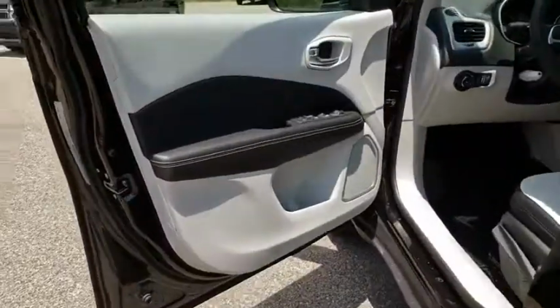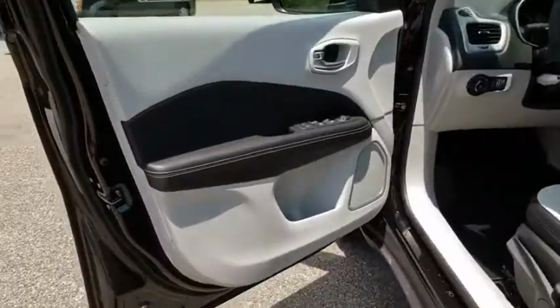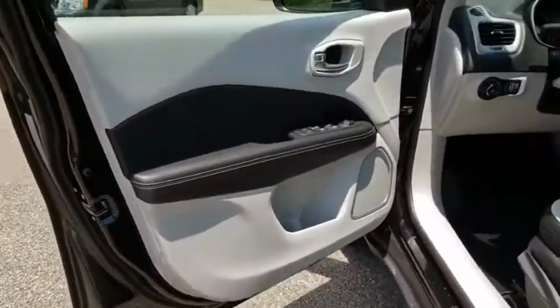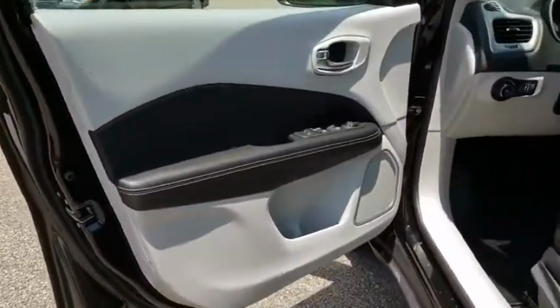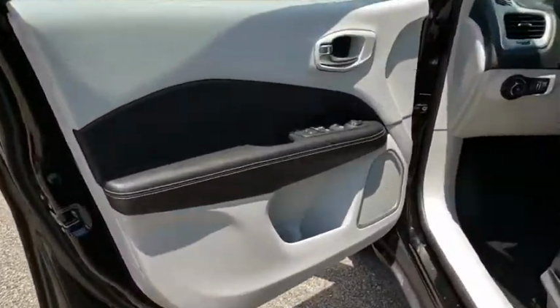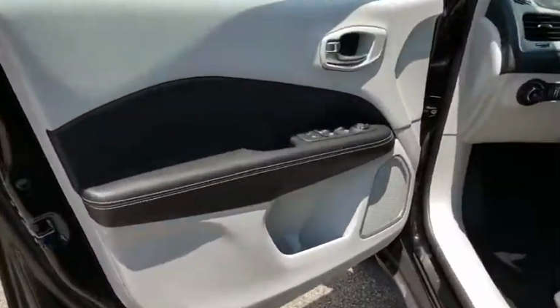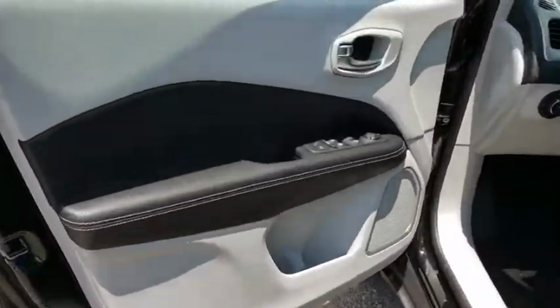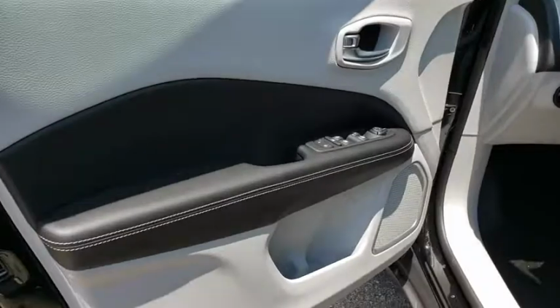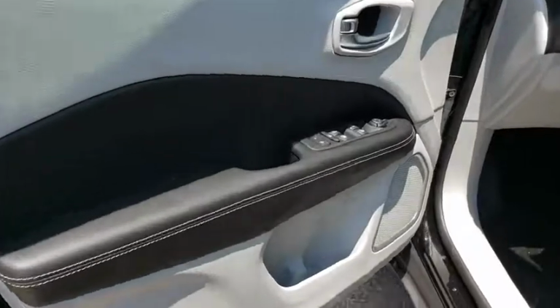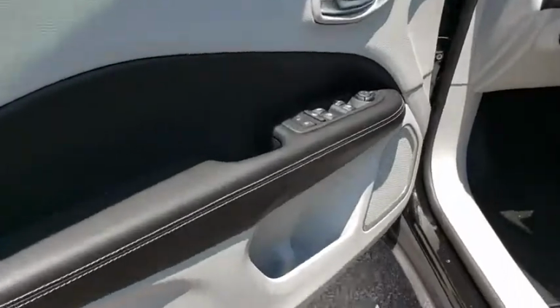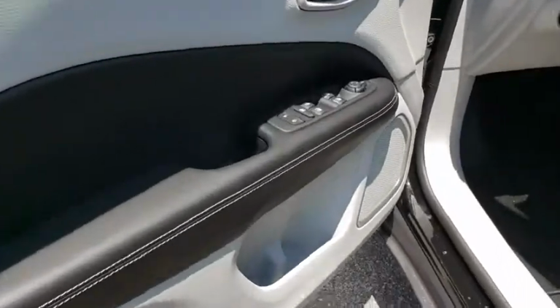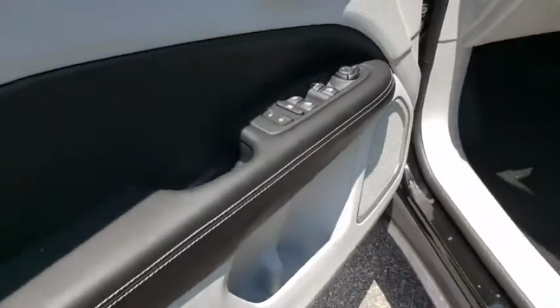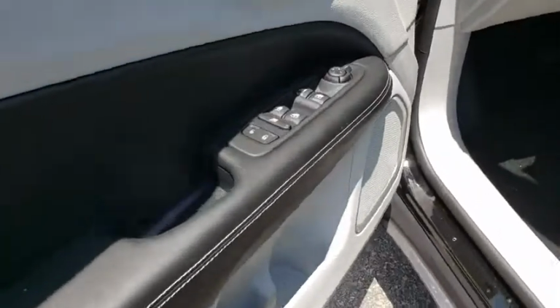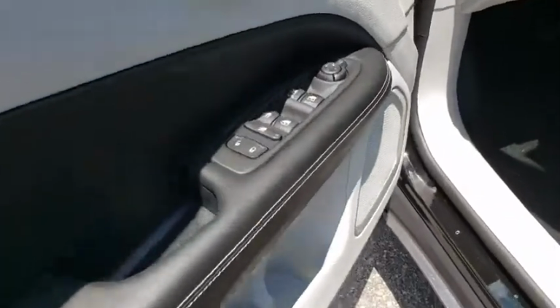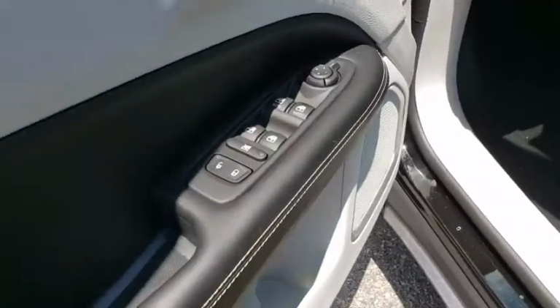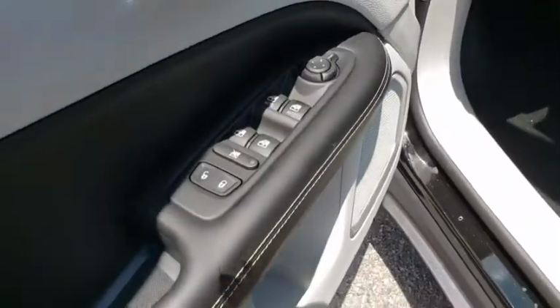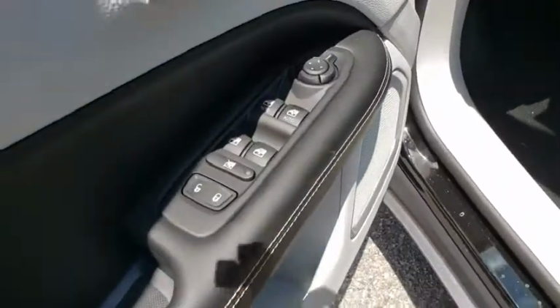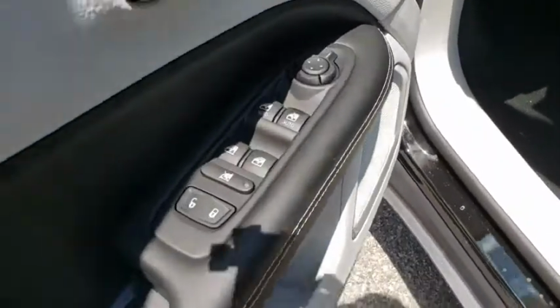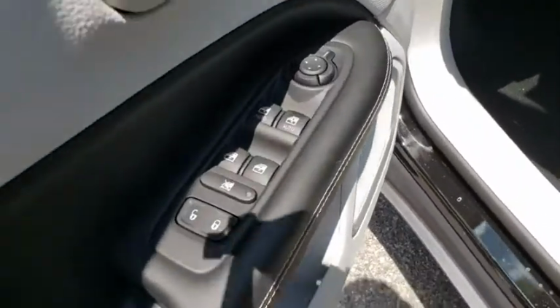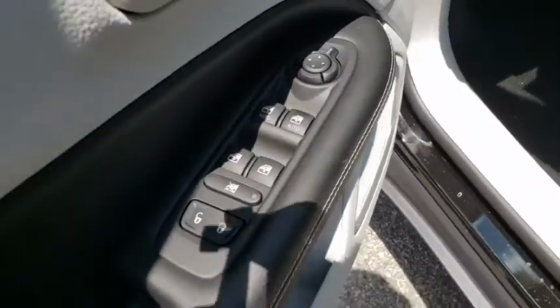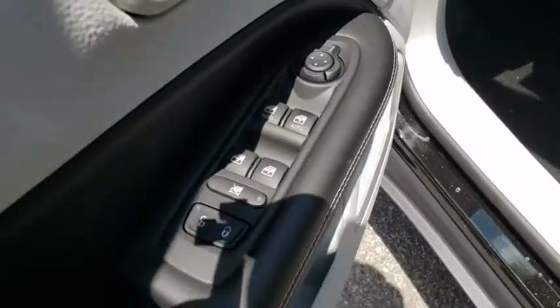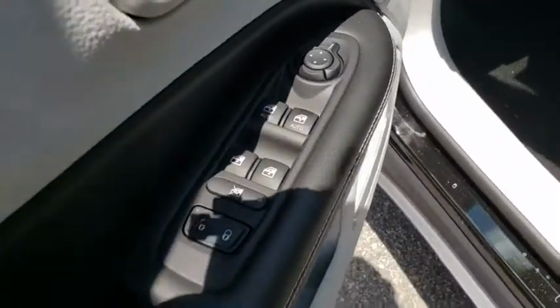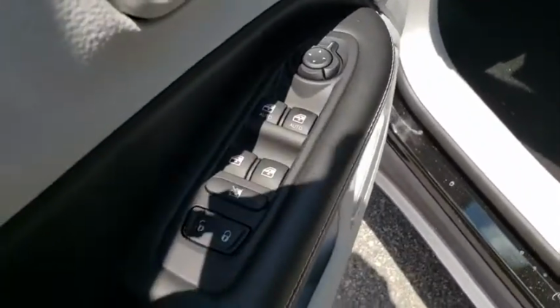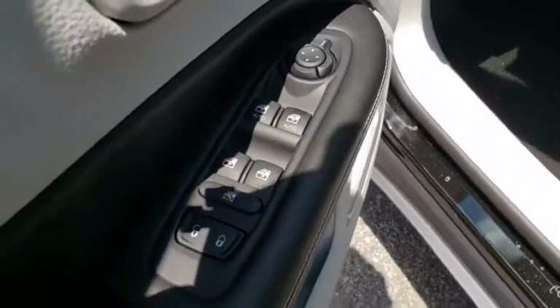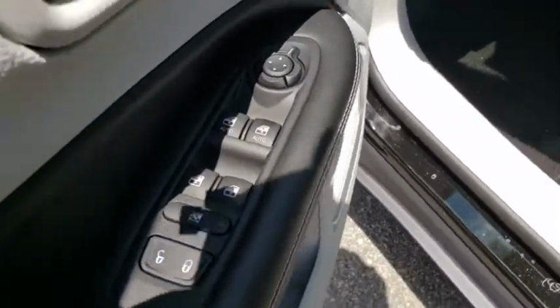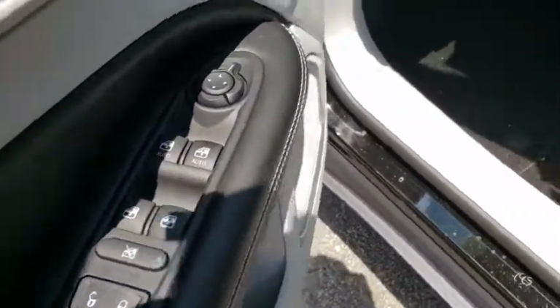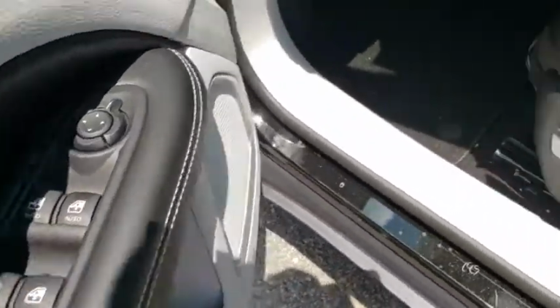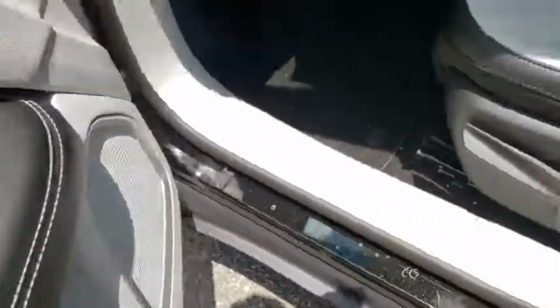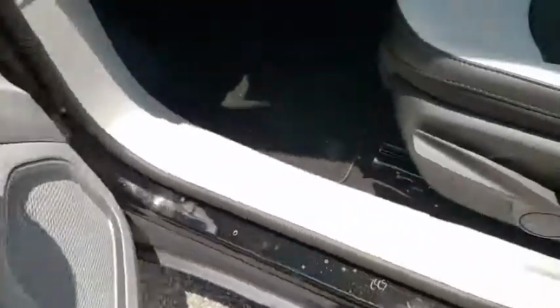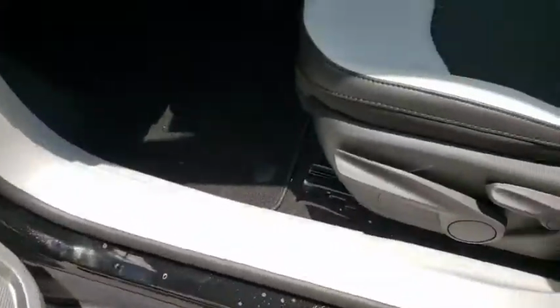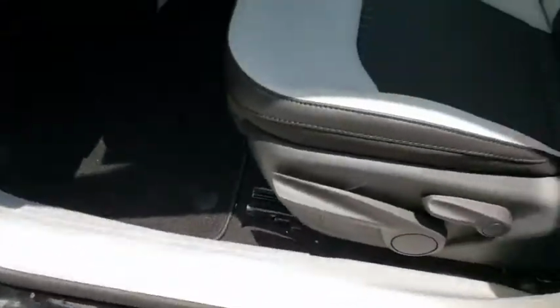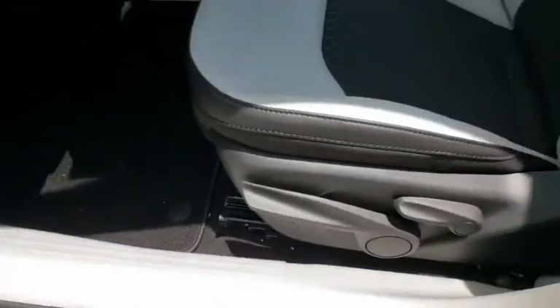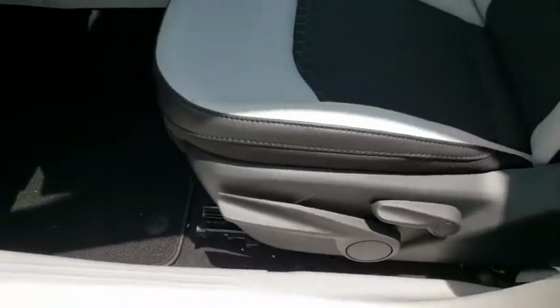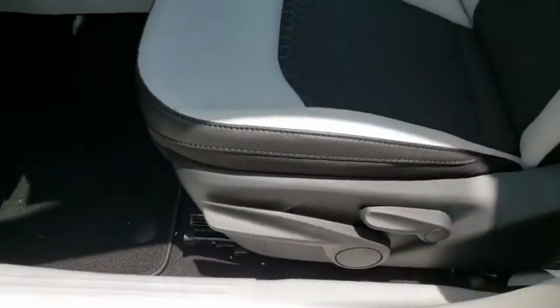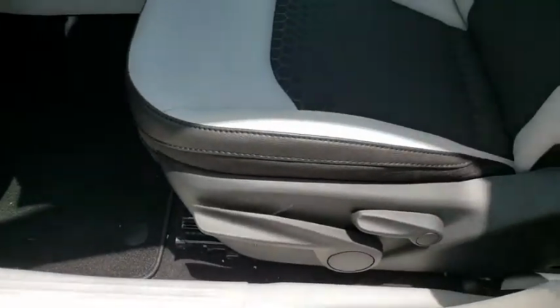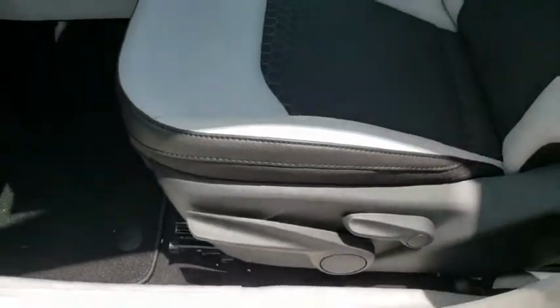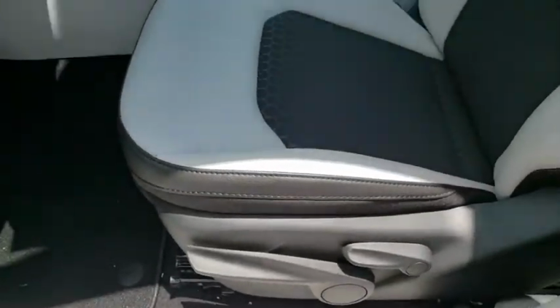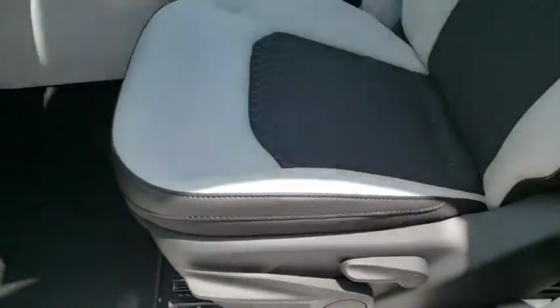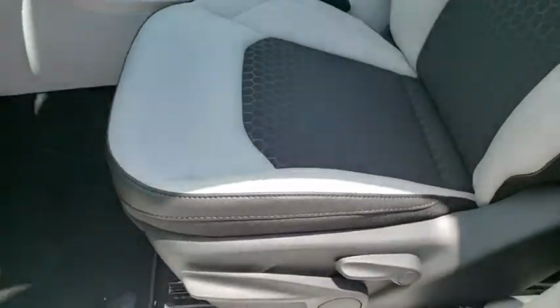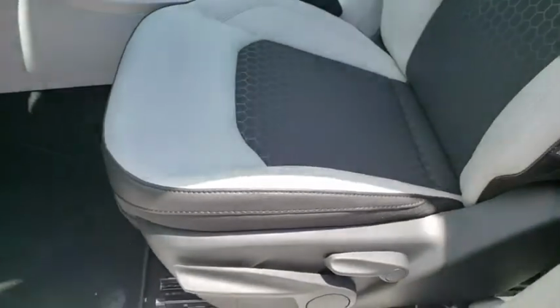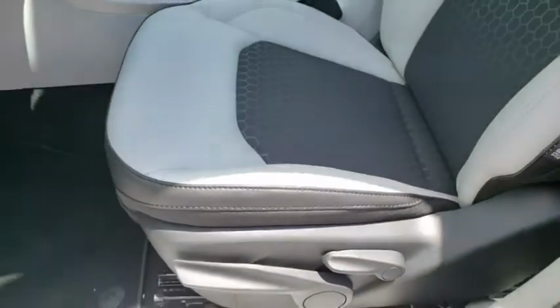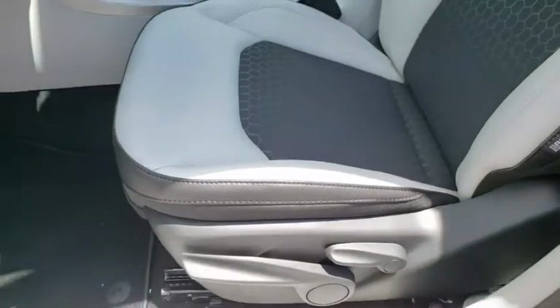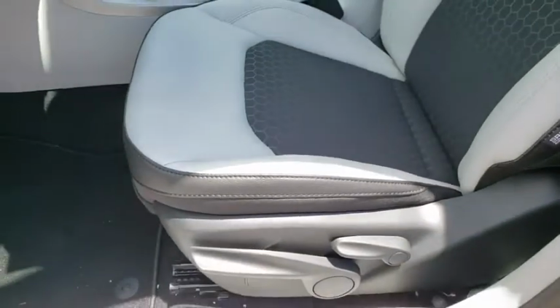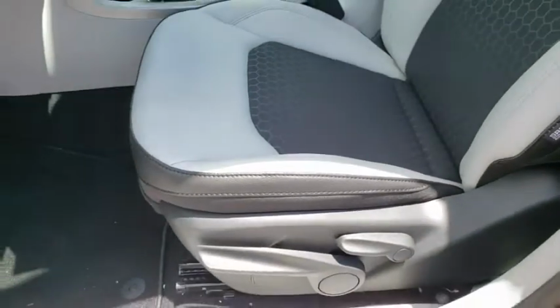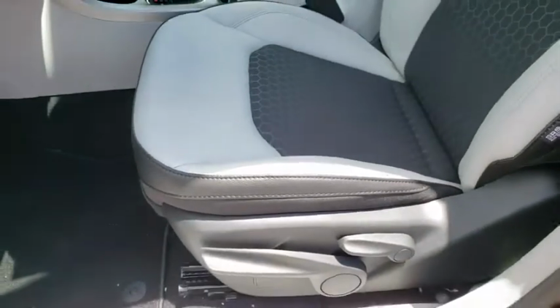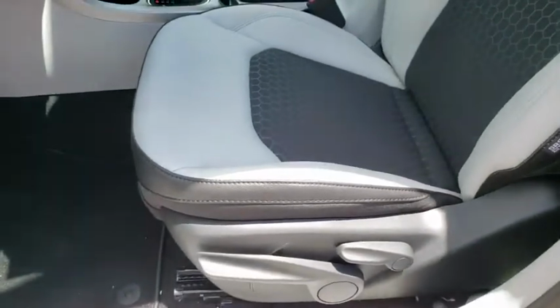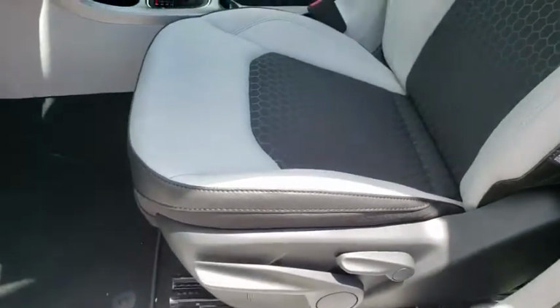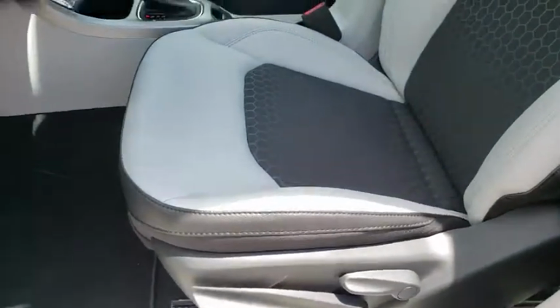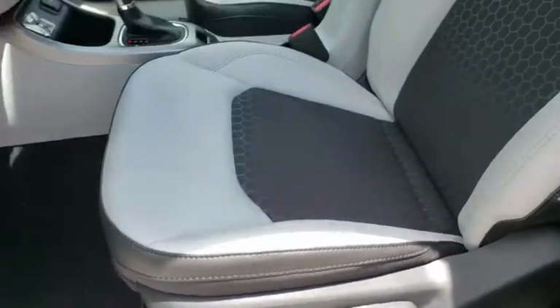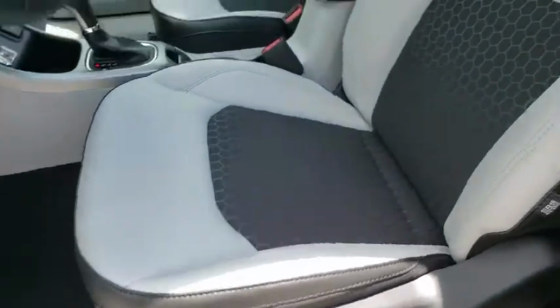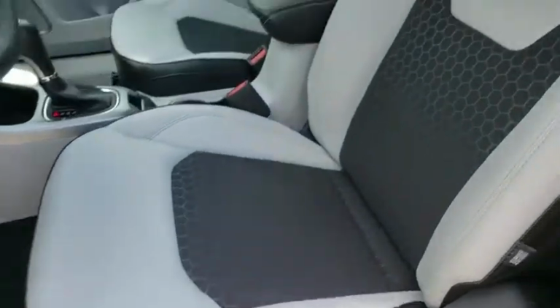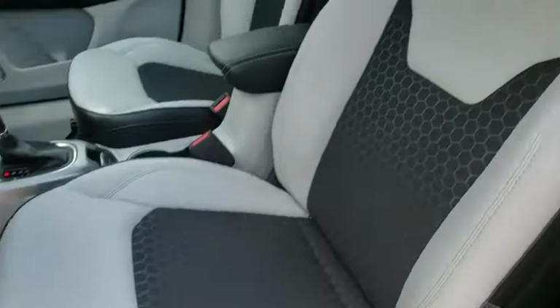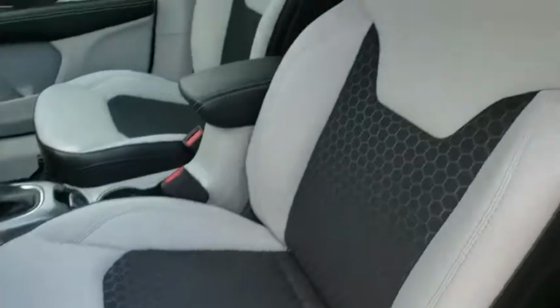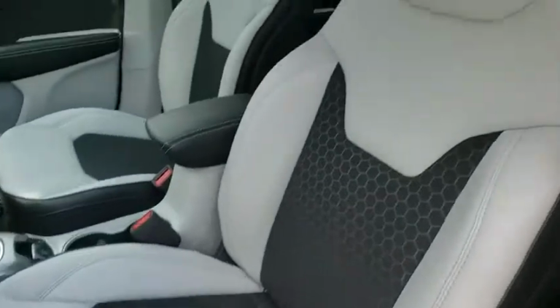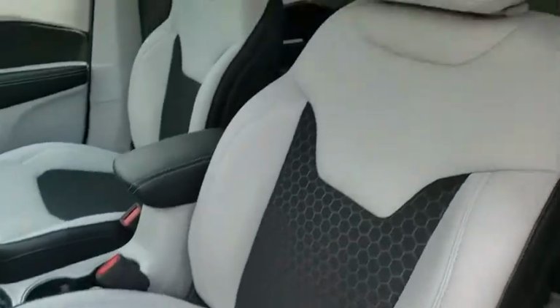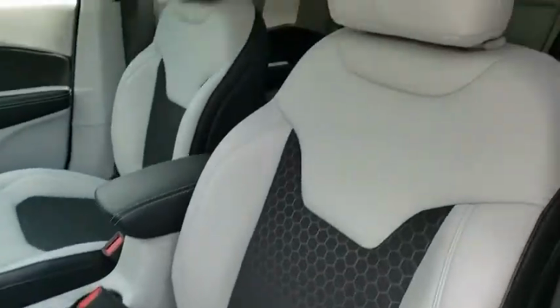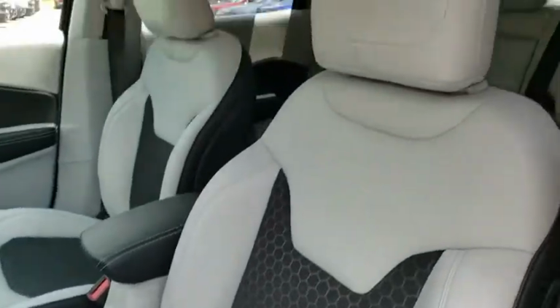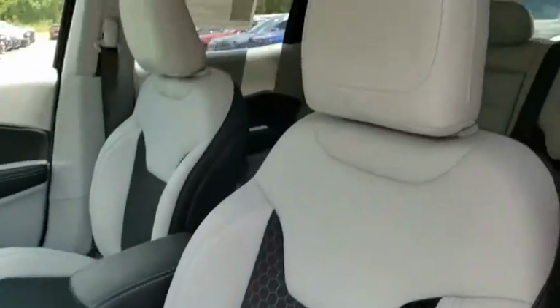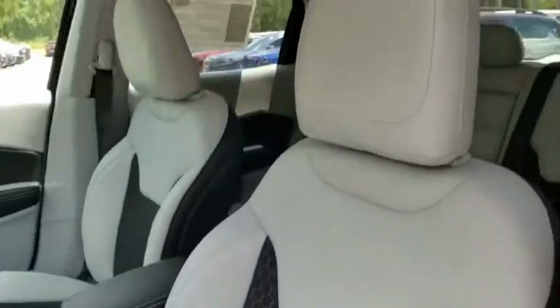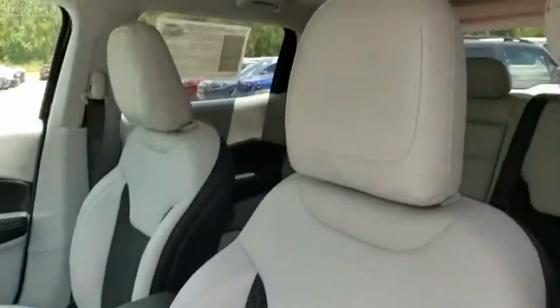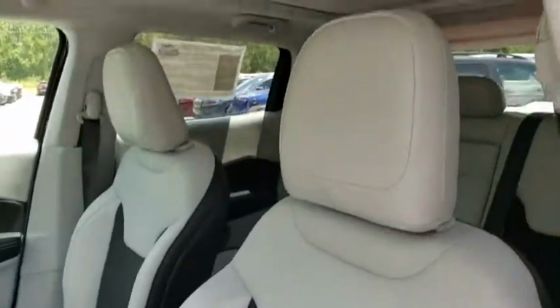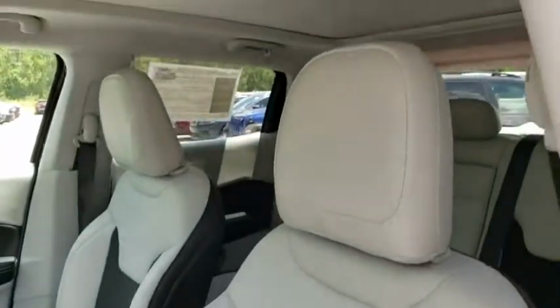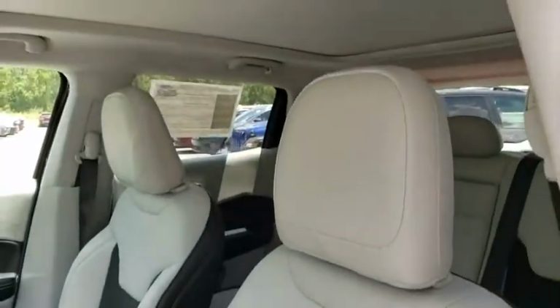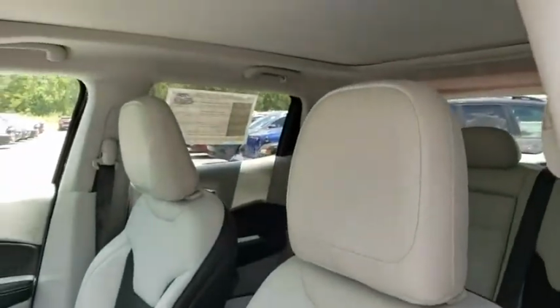Panic alarm, overhead console, tachometer, remote keyless entry, brake assist, driver vanity mirror, and rear view camera.